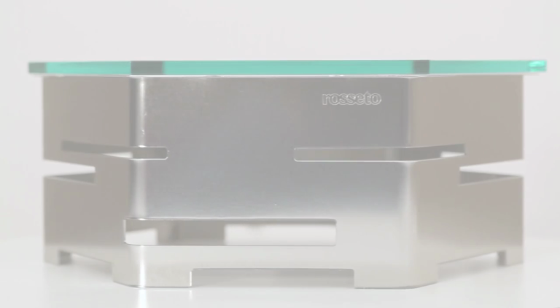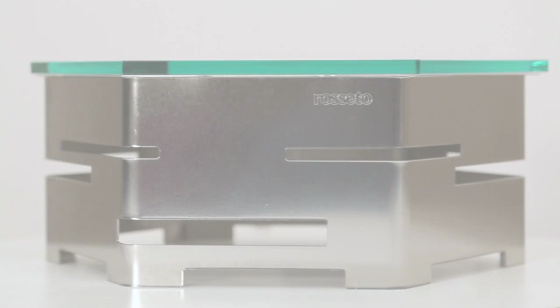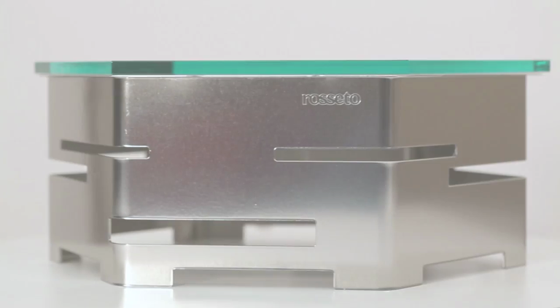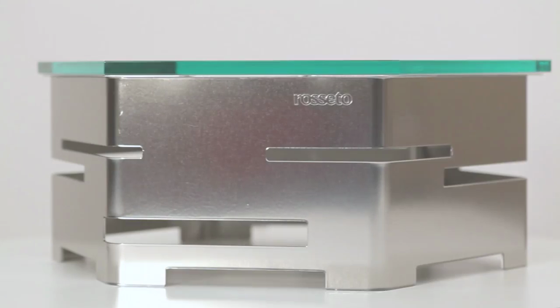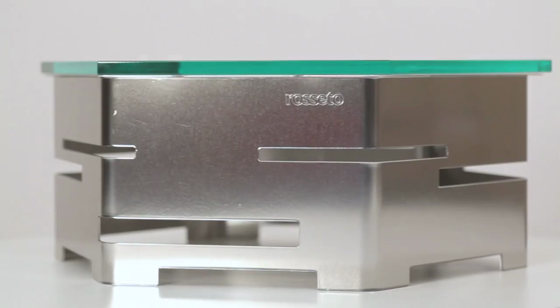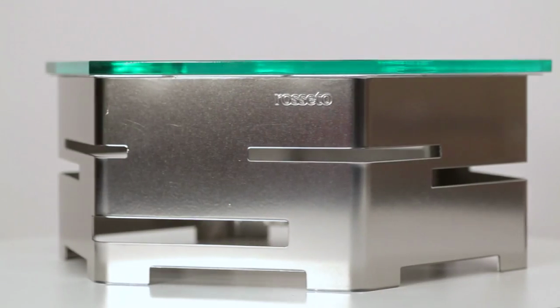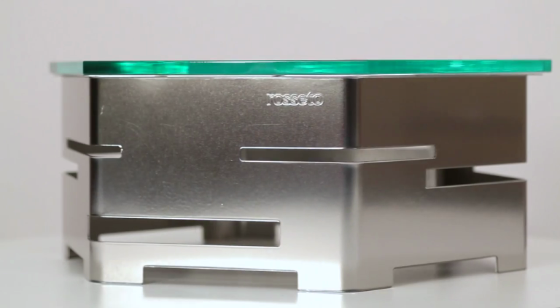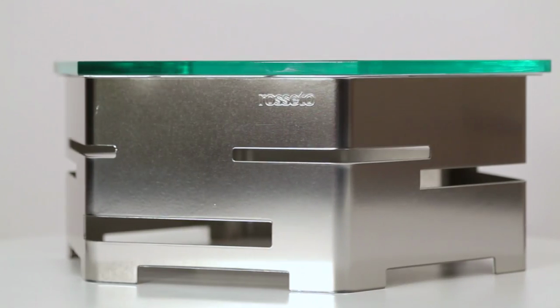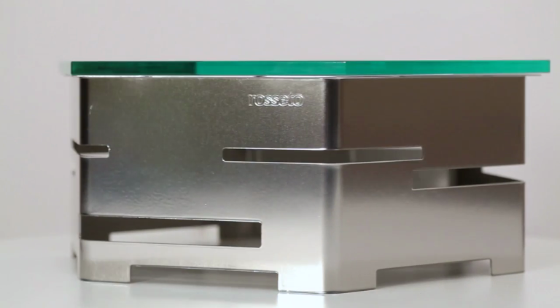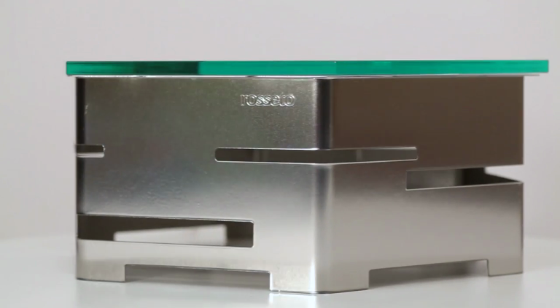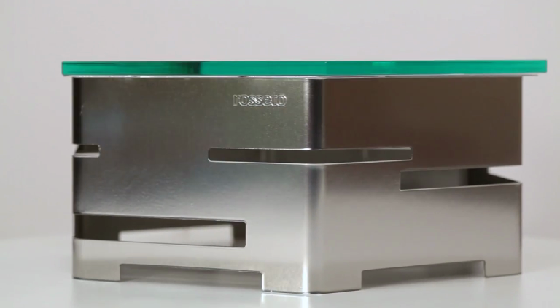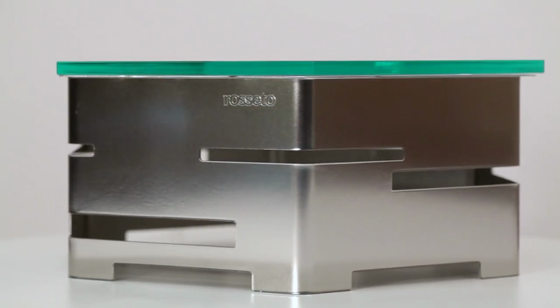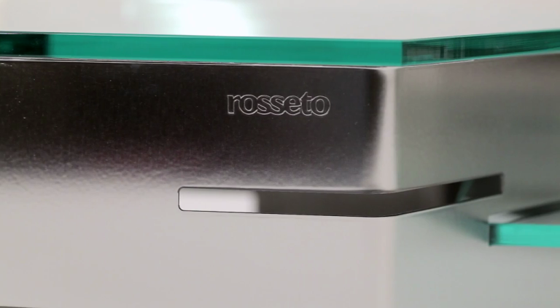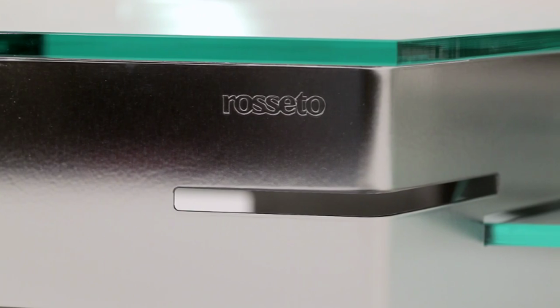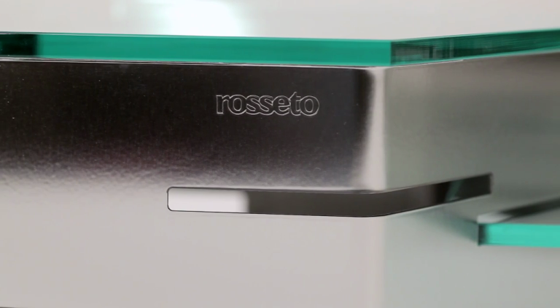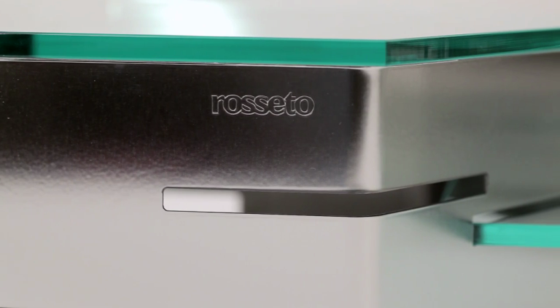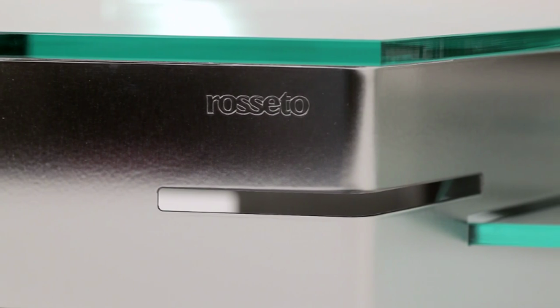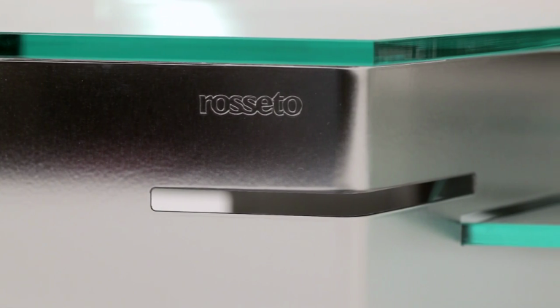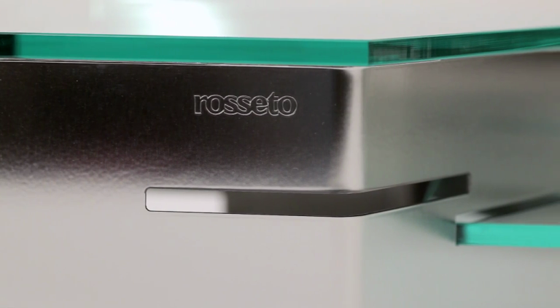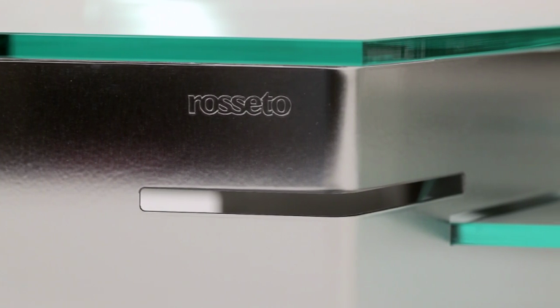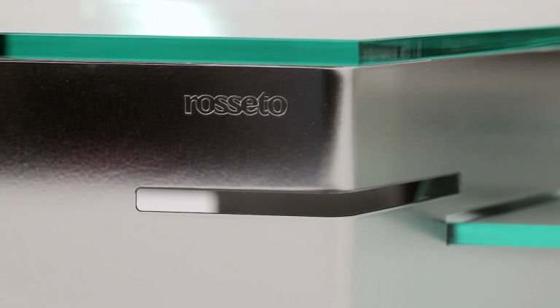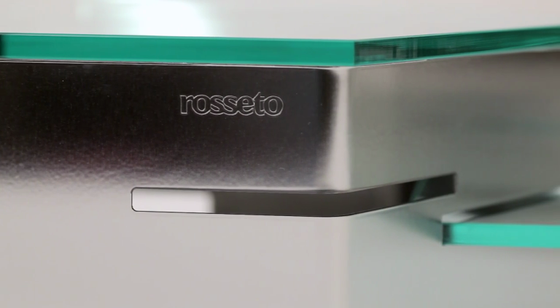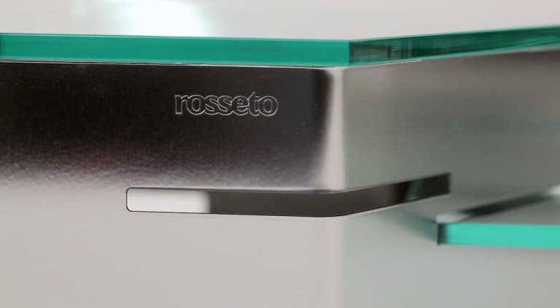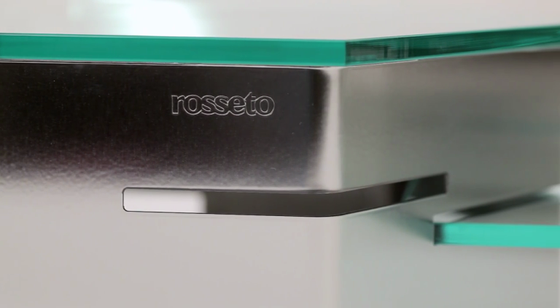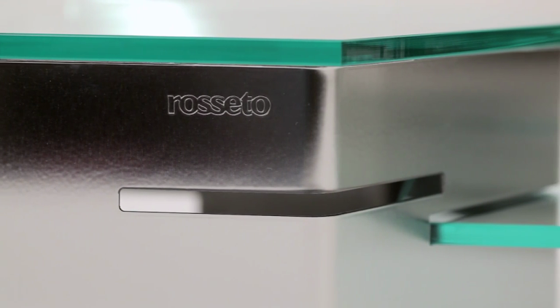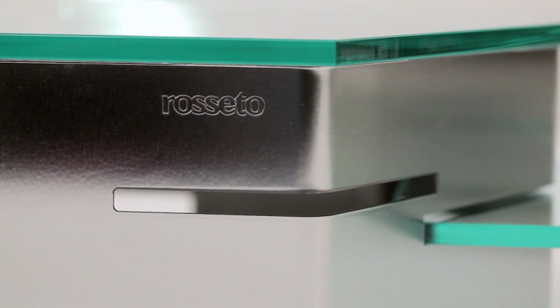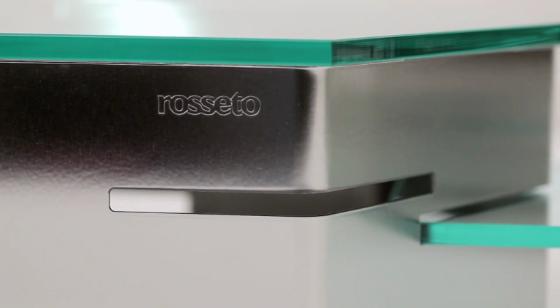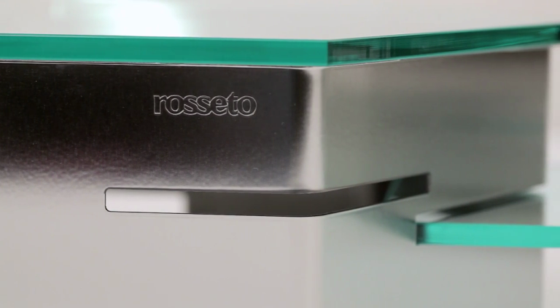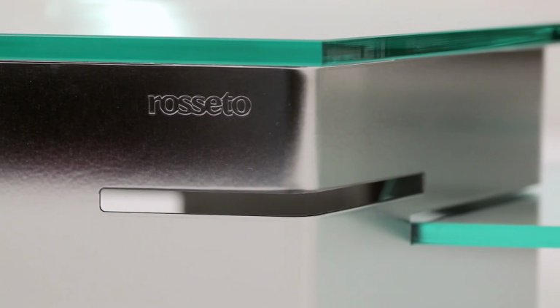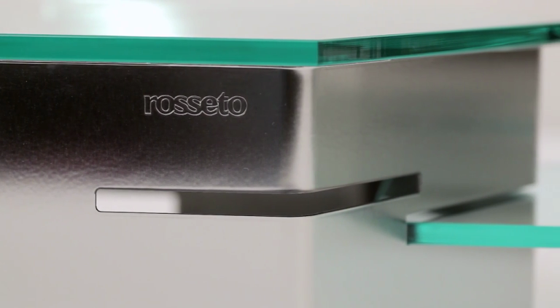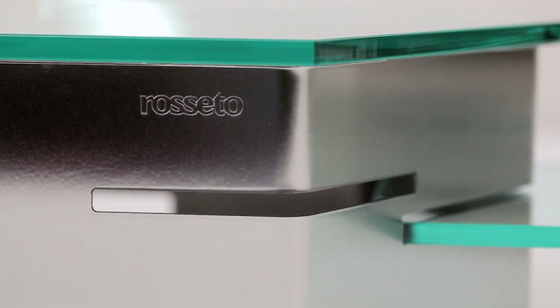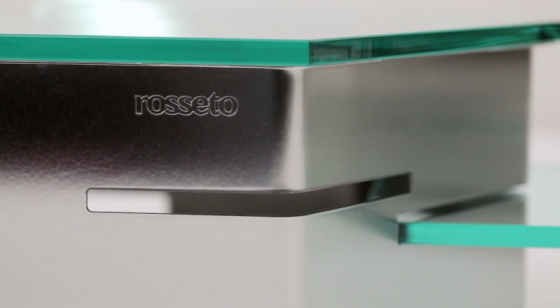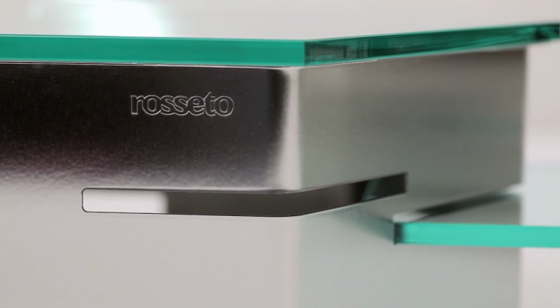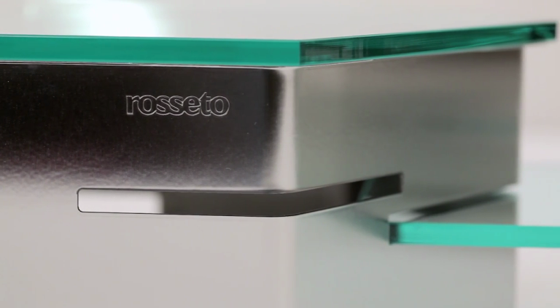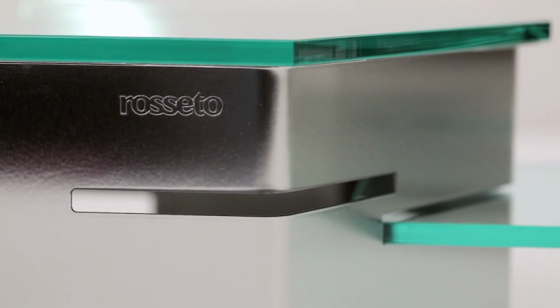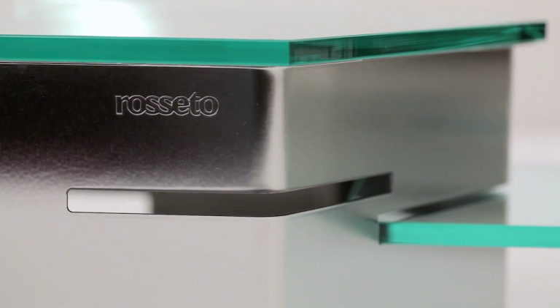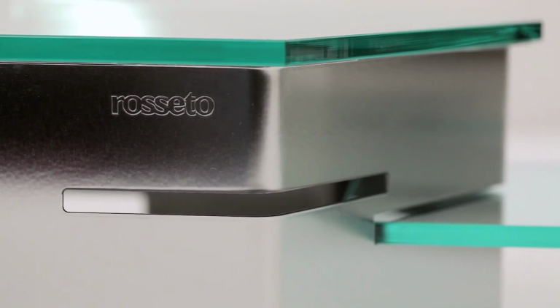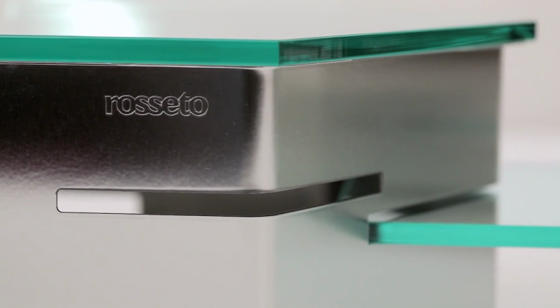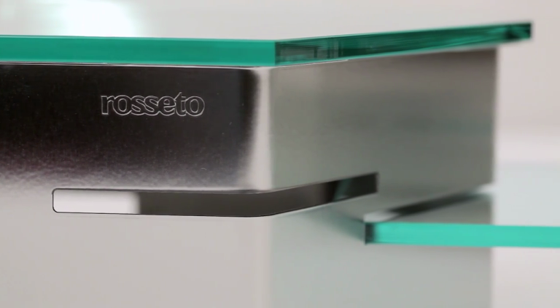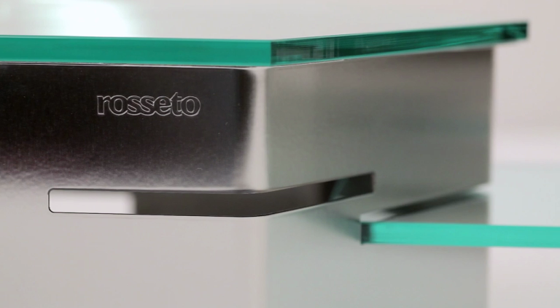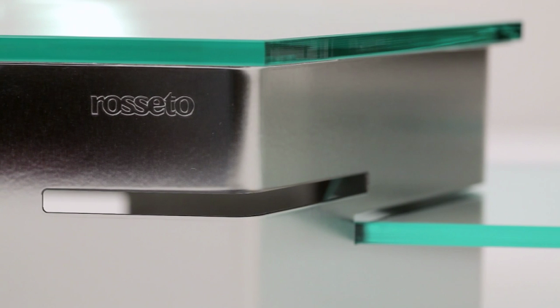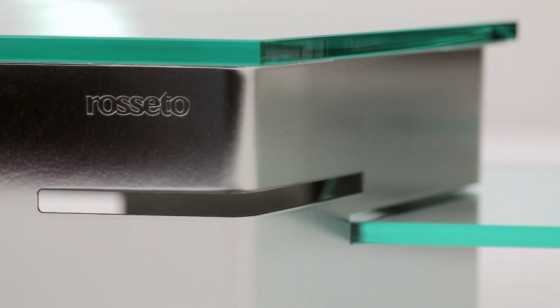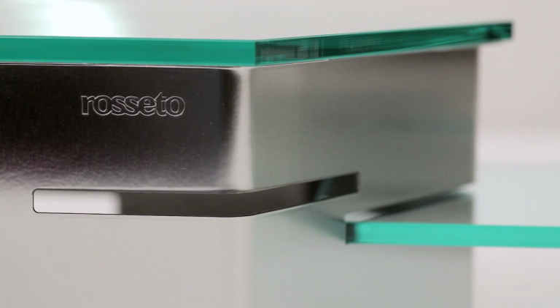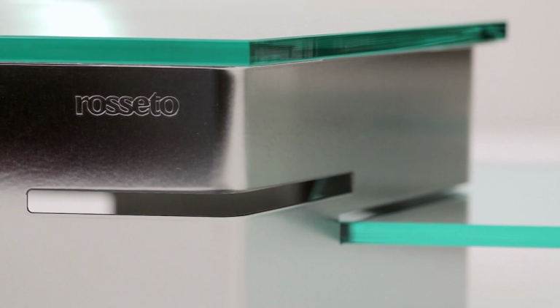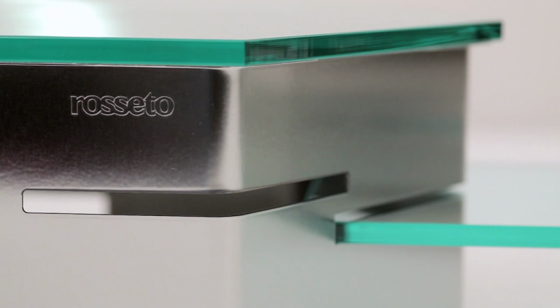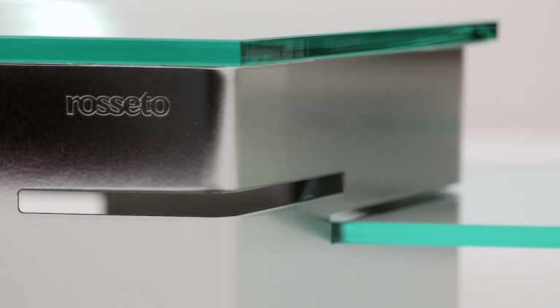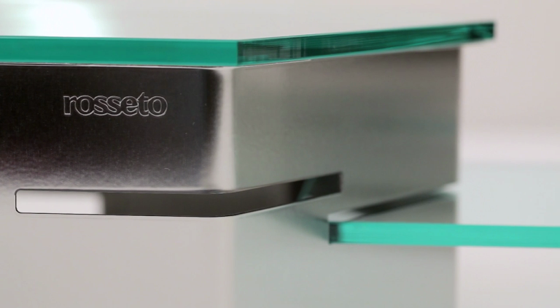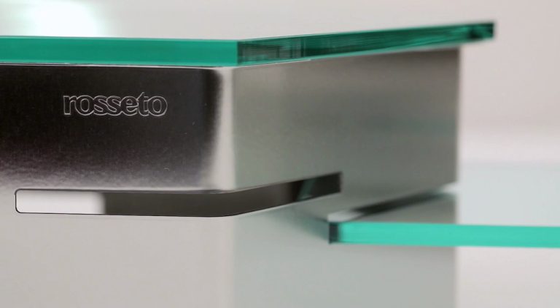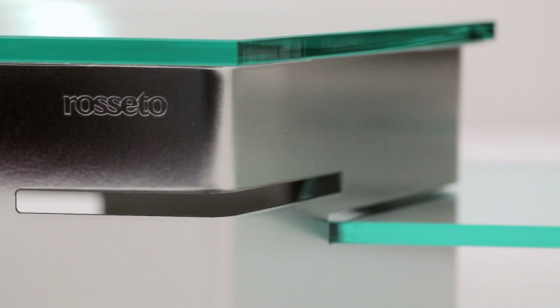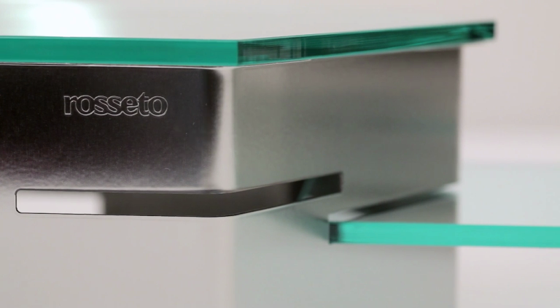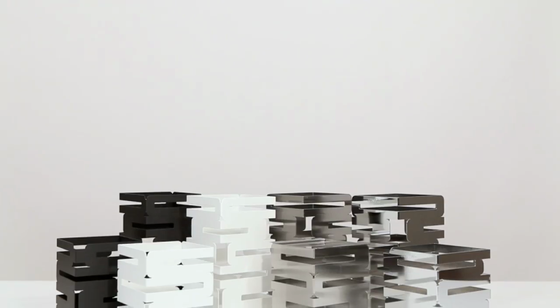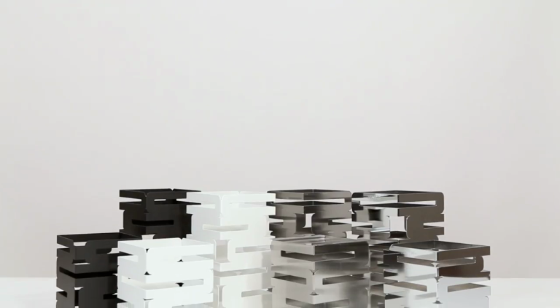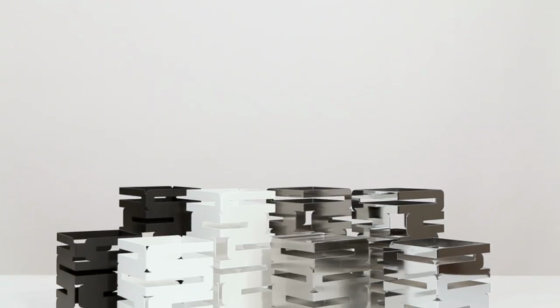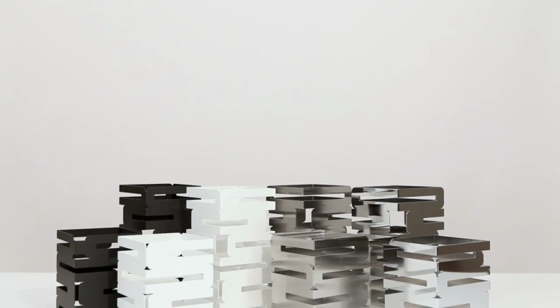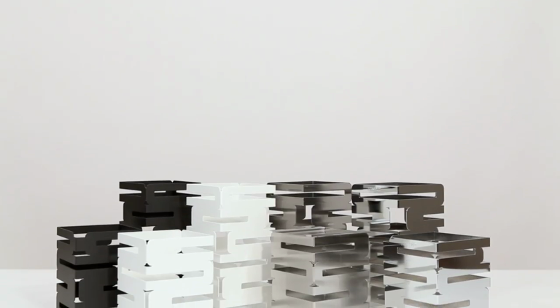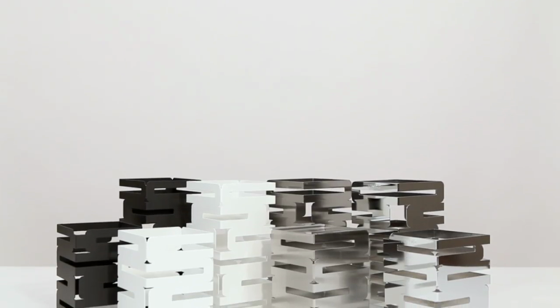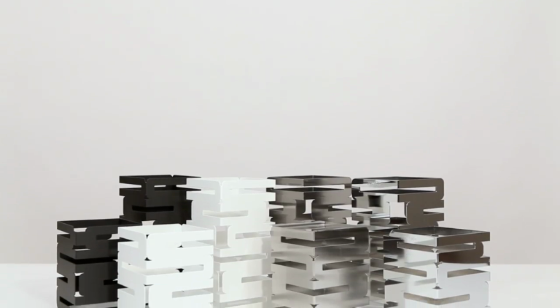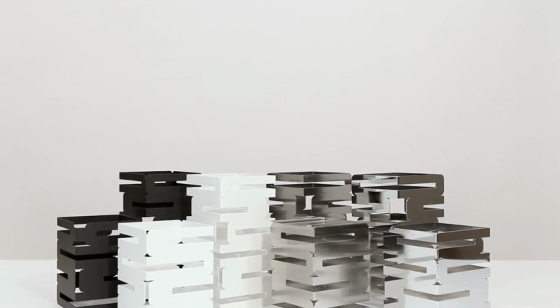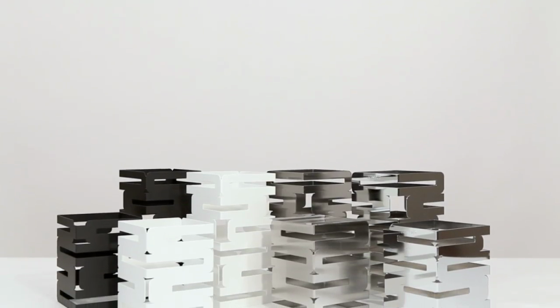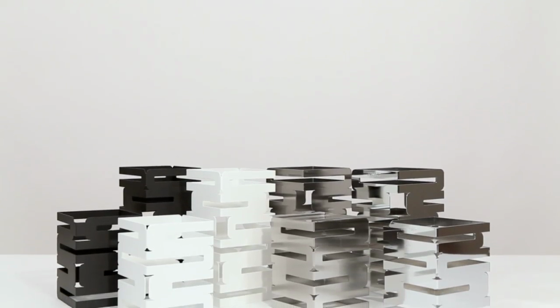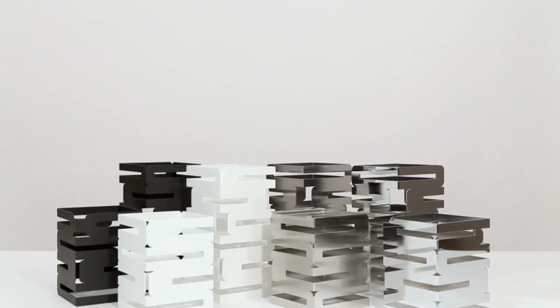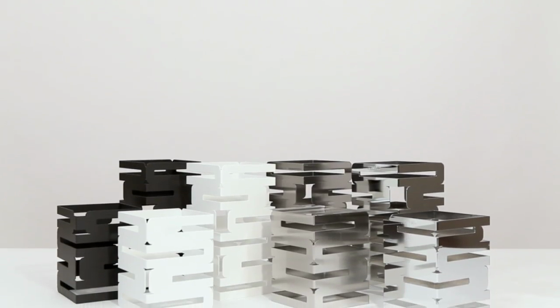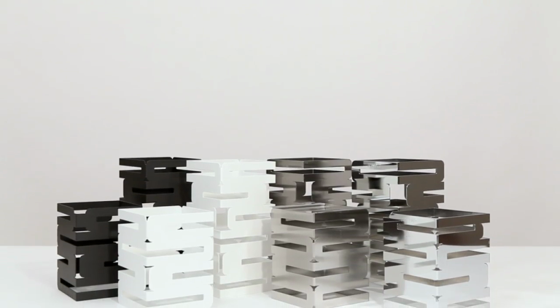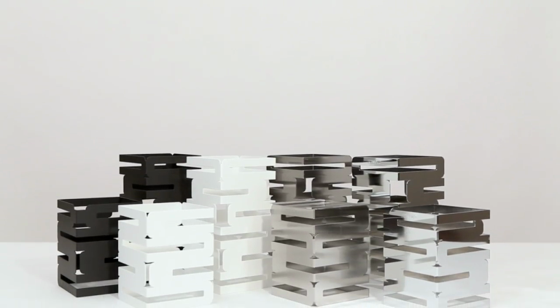The Hexagon System is easy to set up and store. They also integrate with the SkyCAP system of risers.